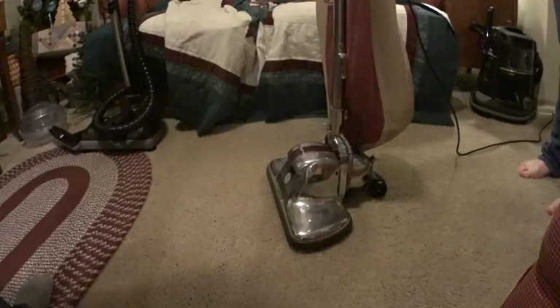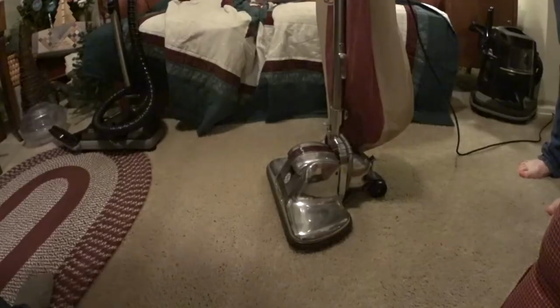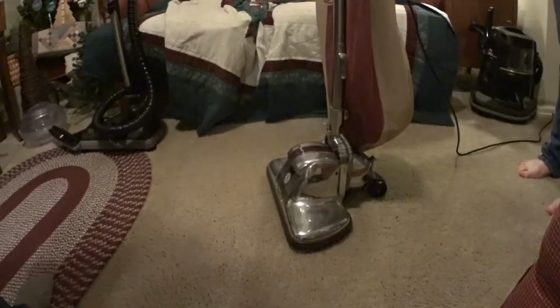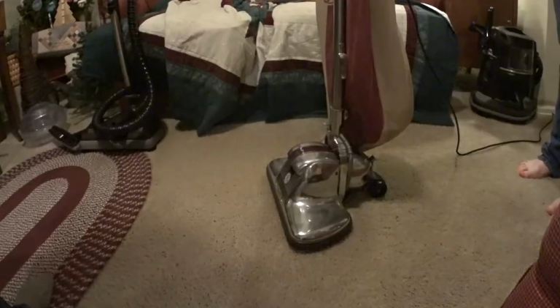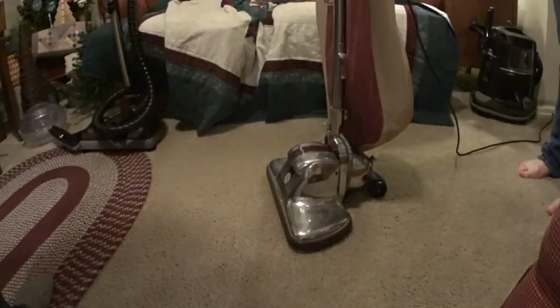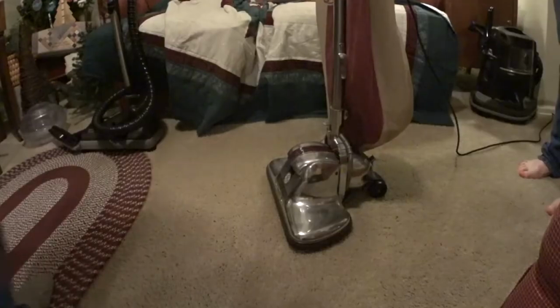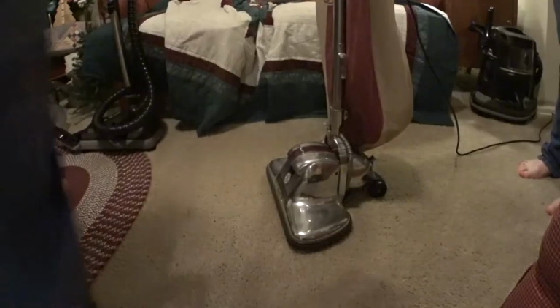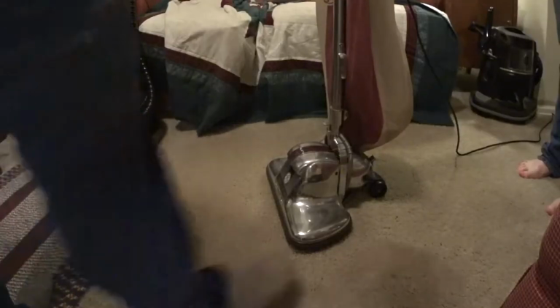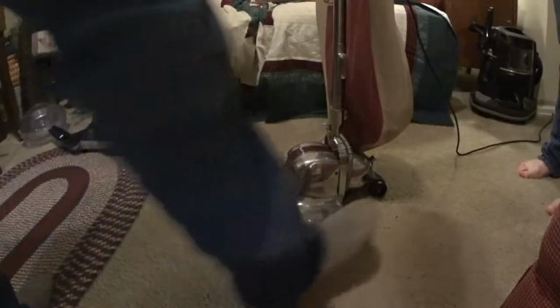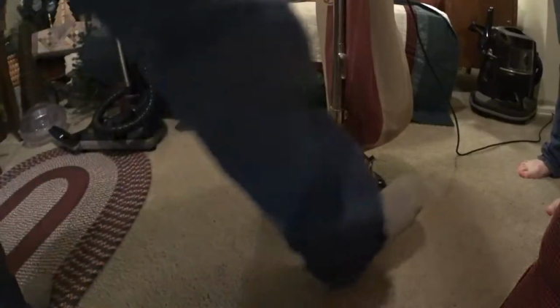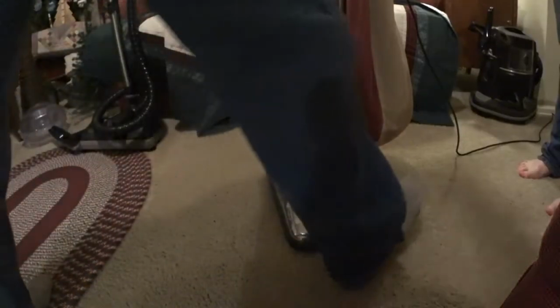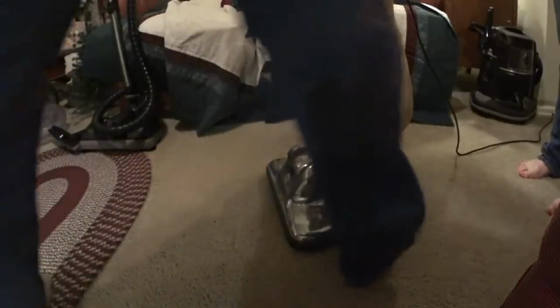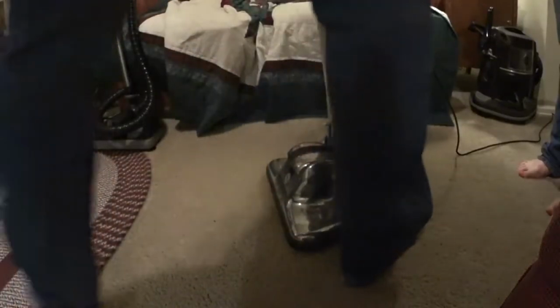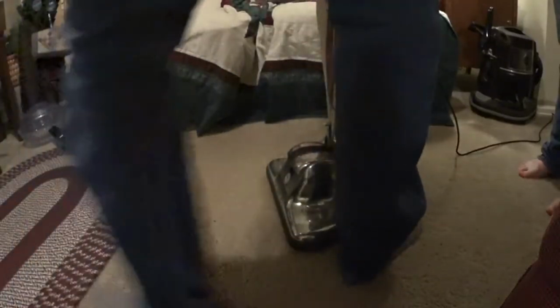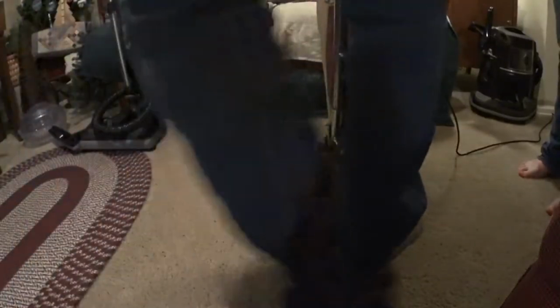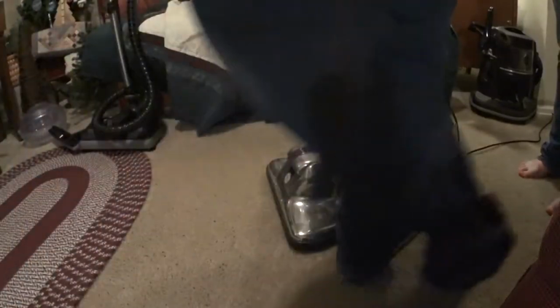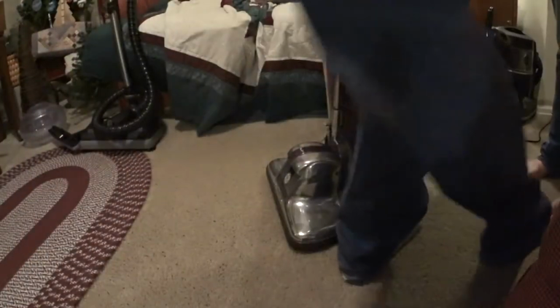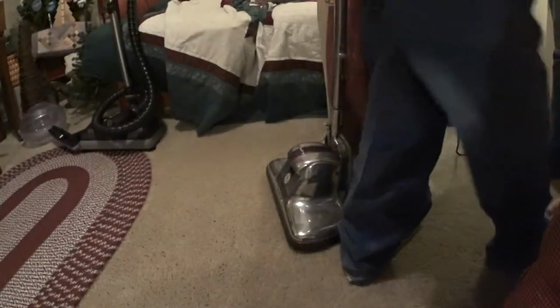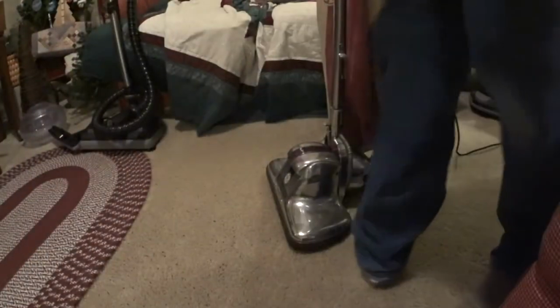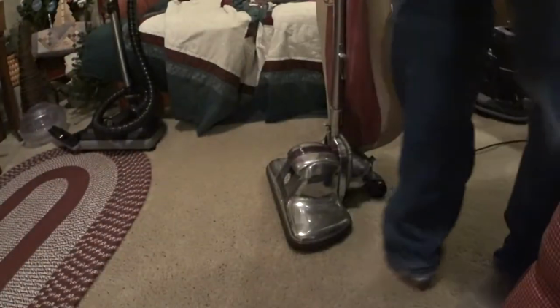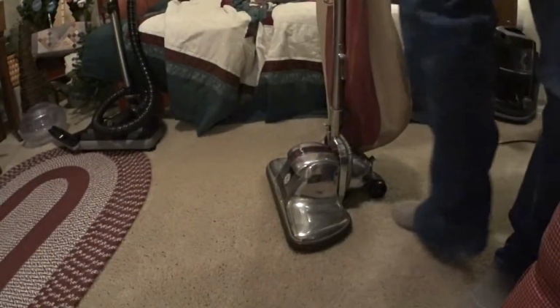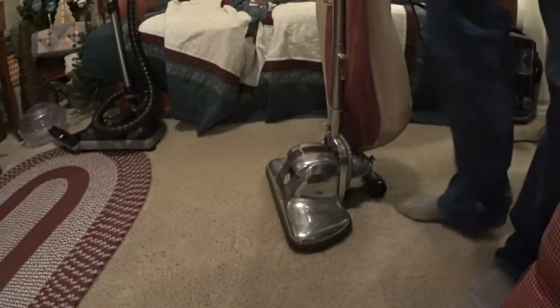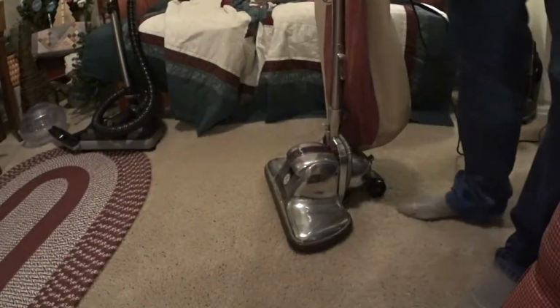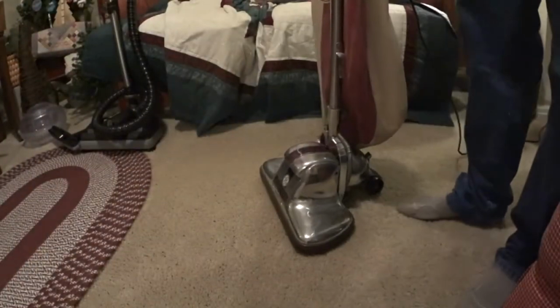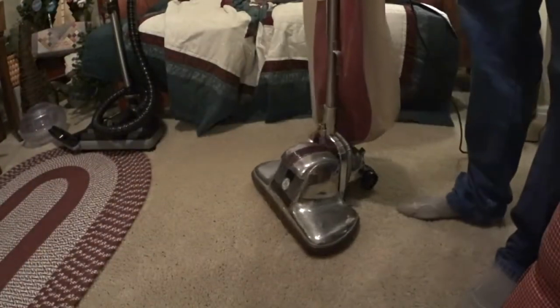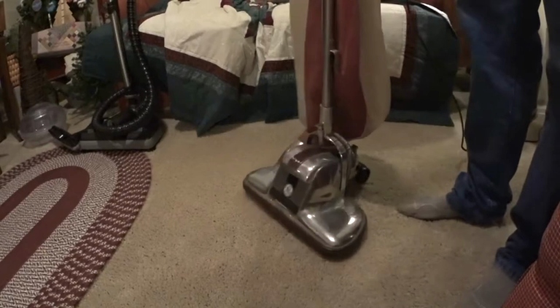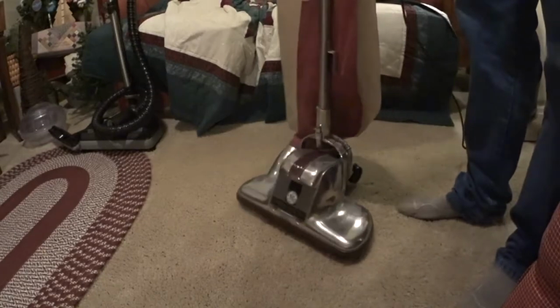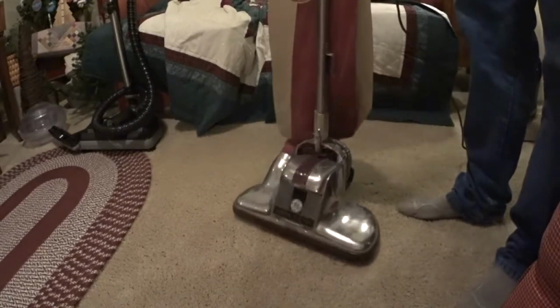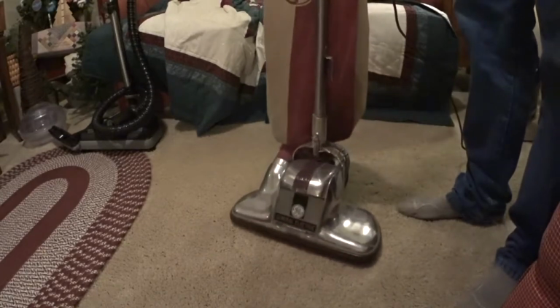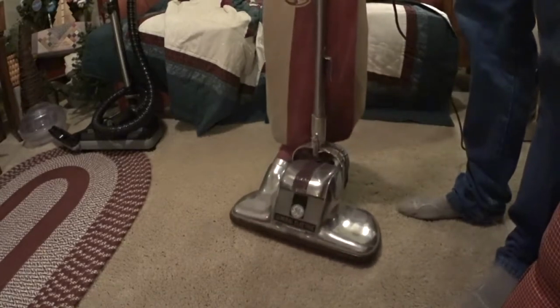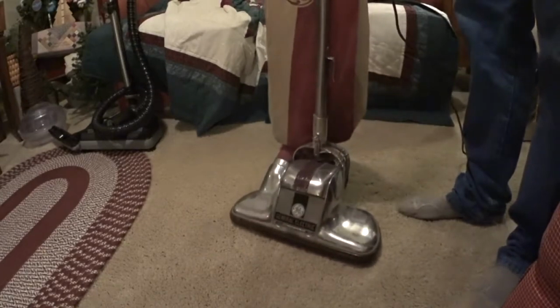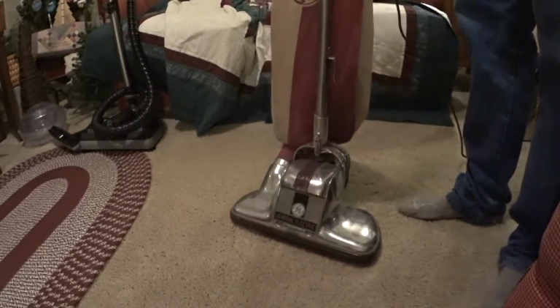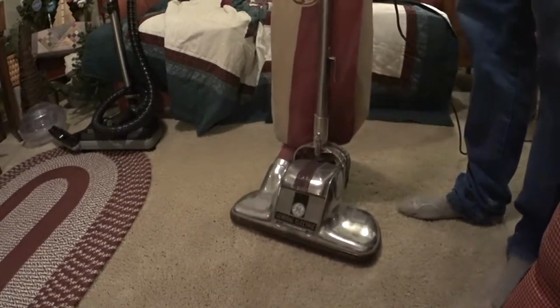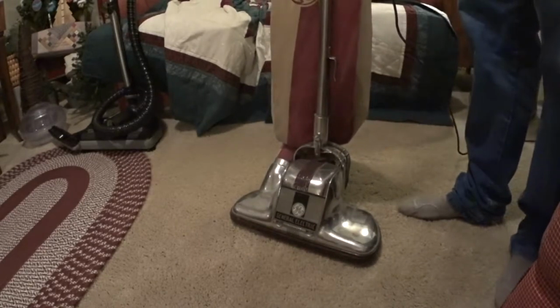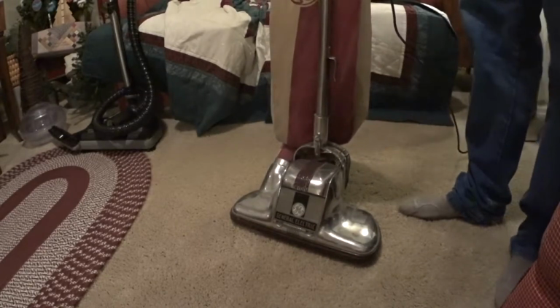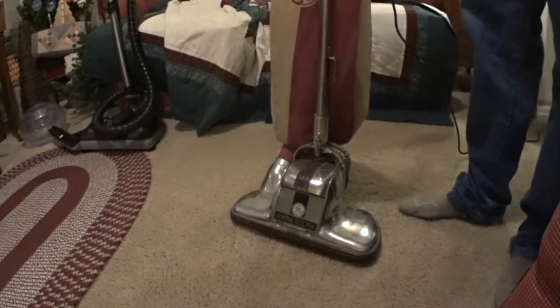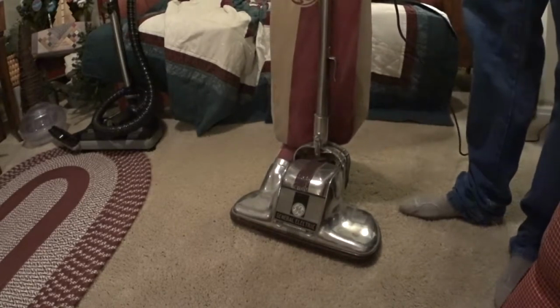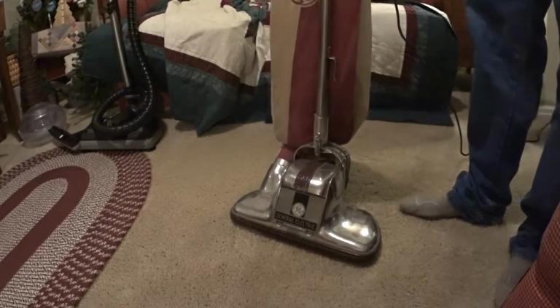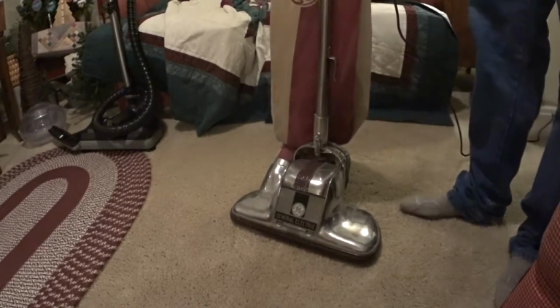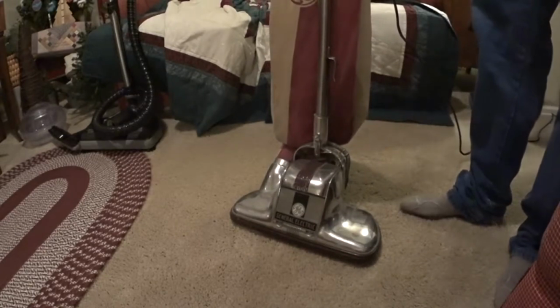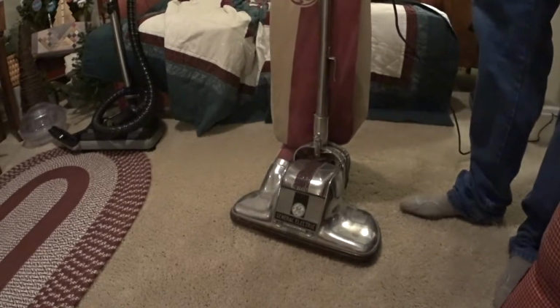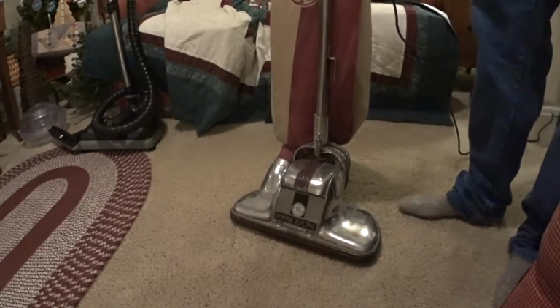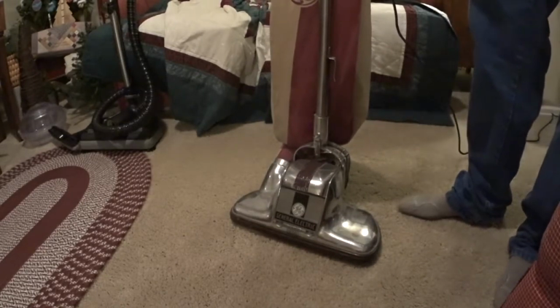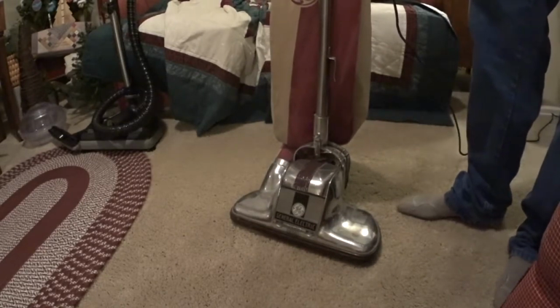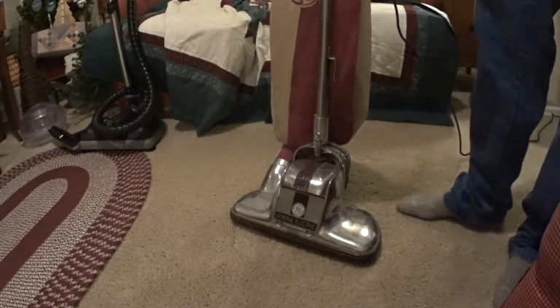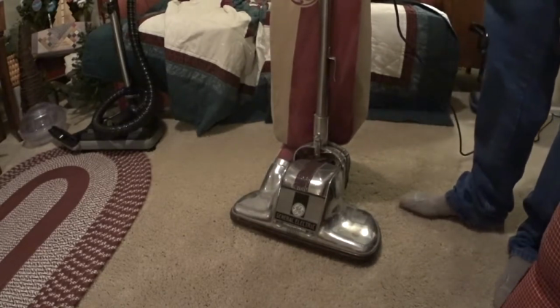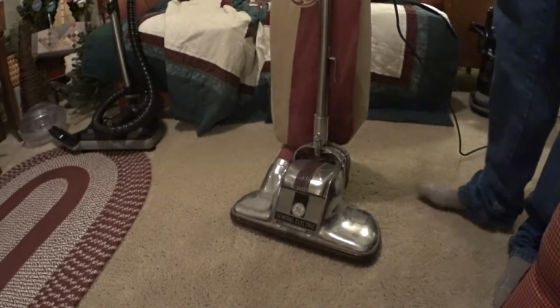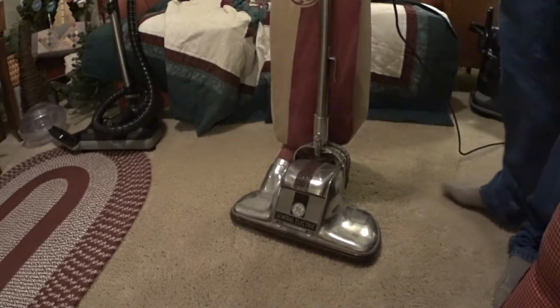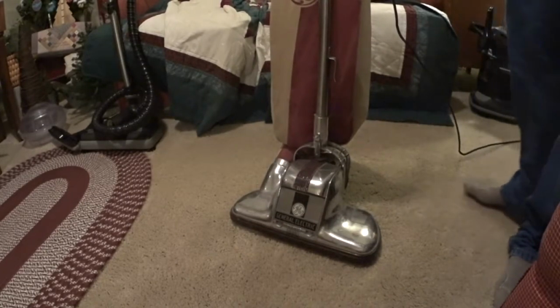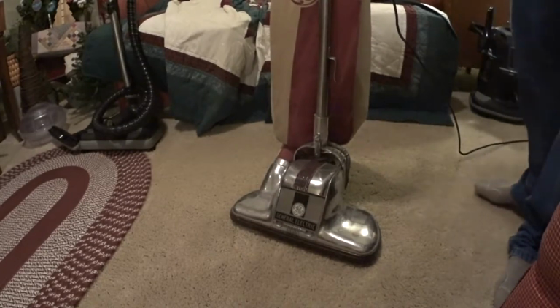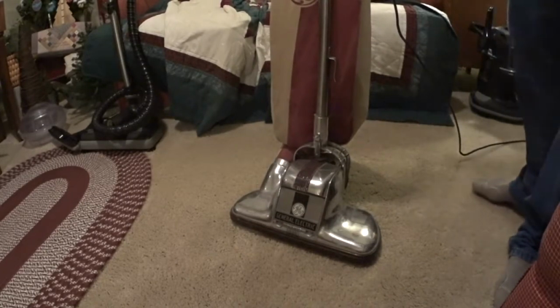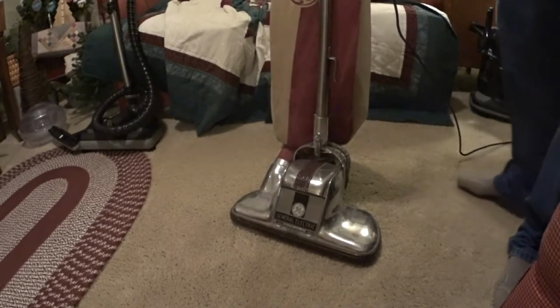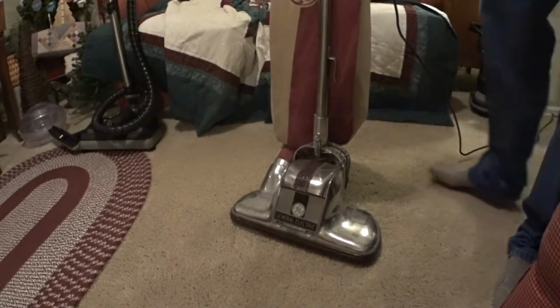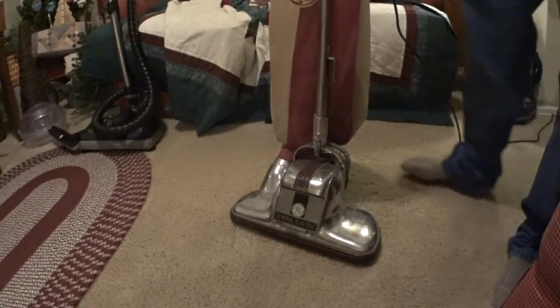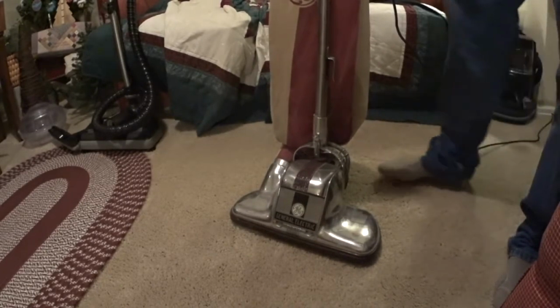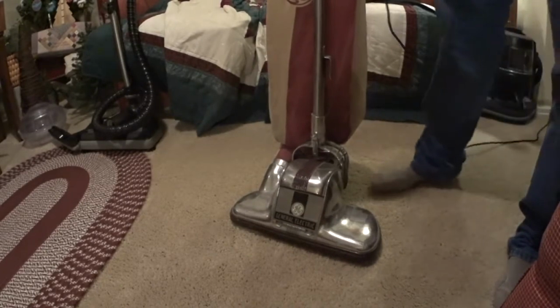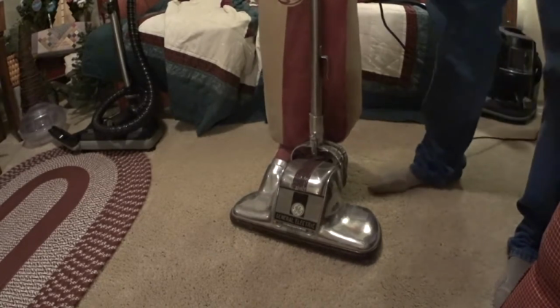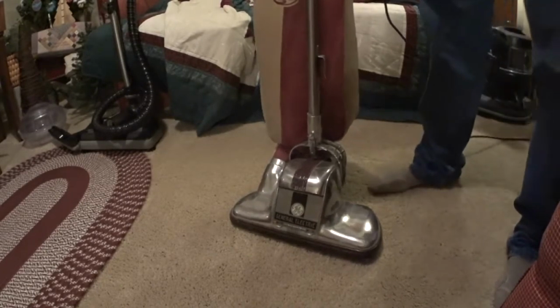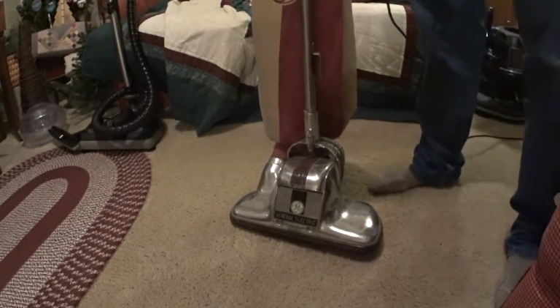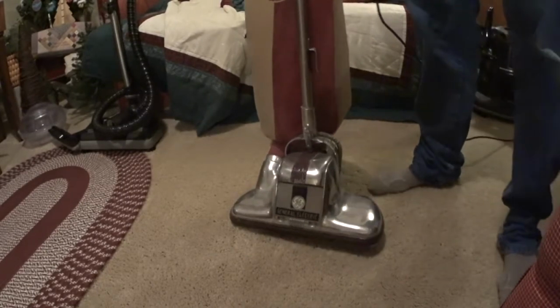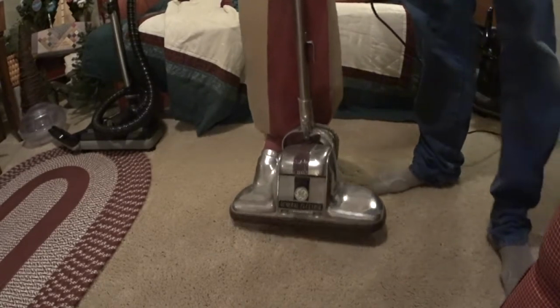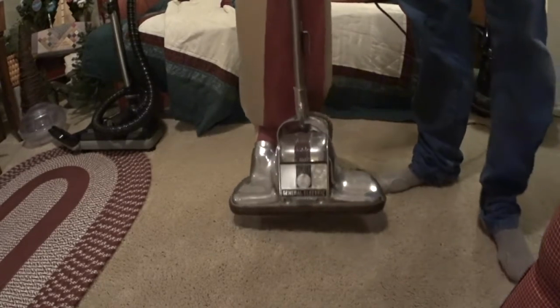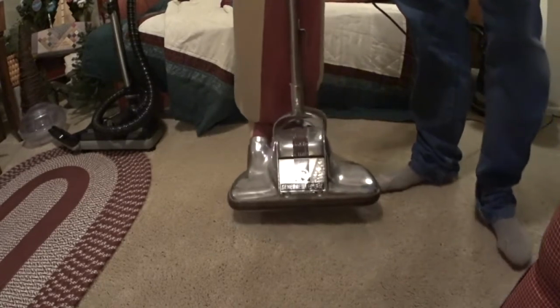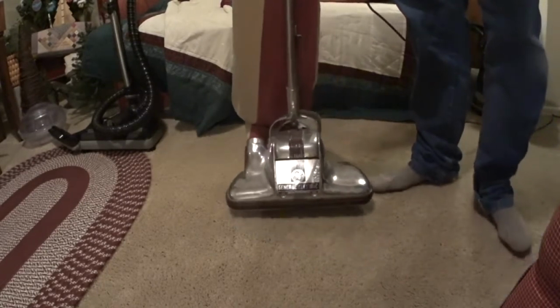Alright, greetings YouTube! We have here a Royal — well, not a Royal, it is a GE, General Electric.